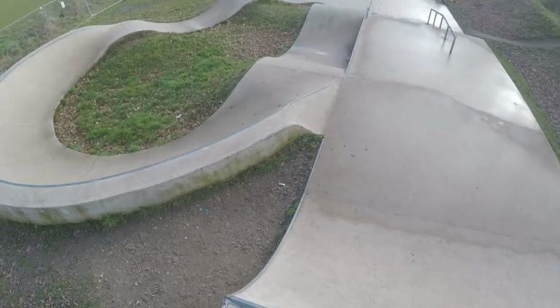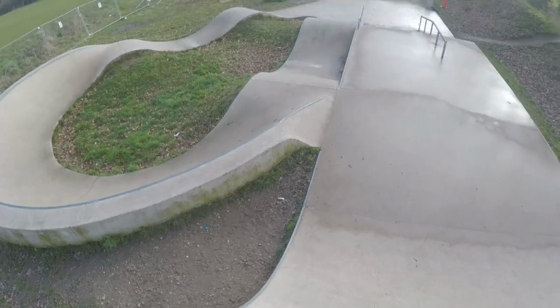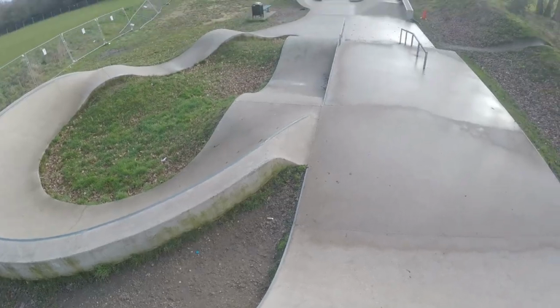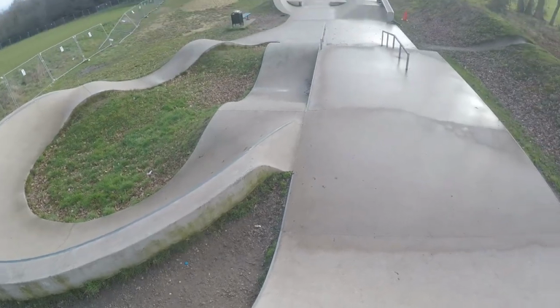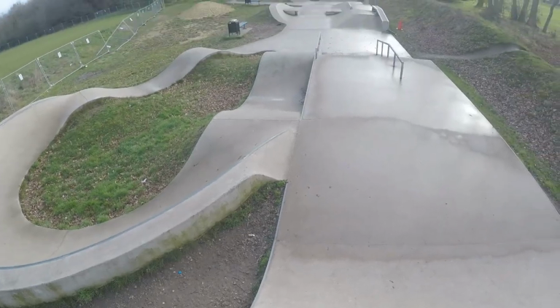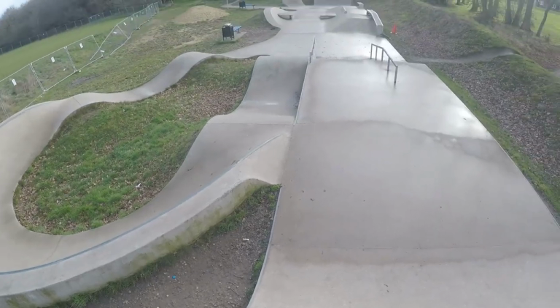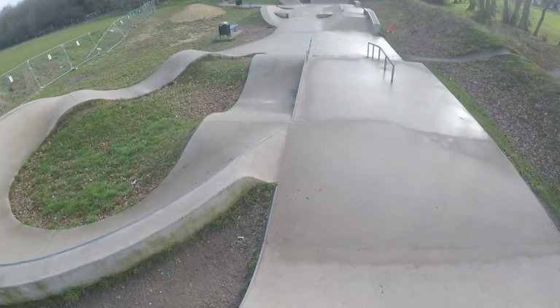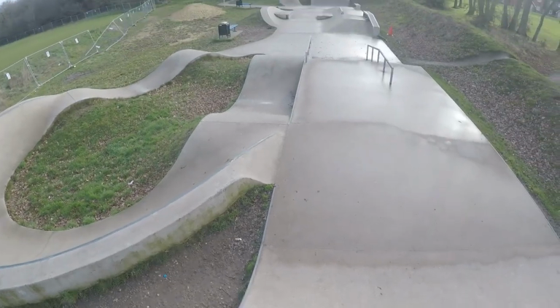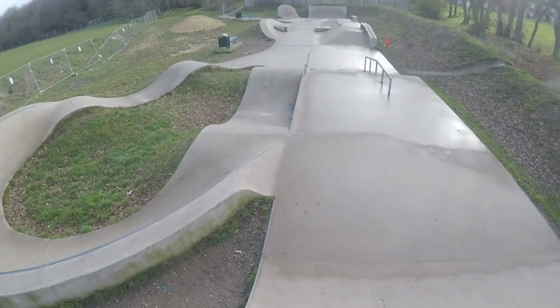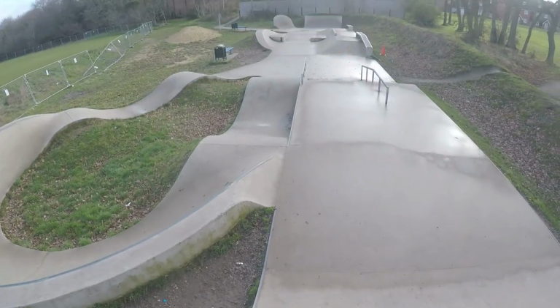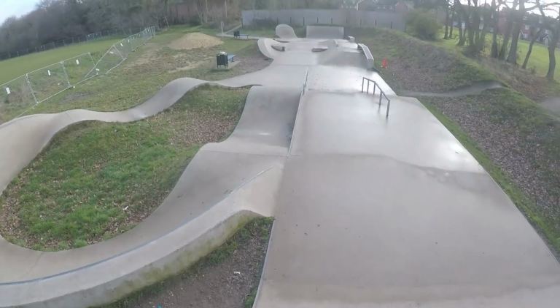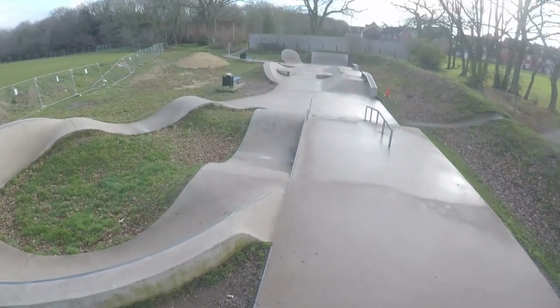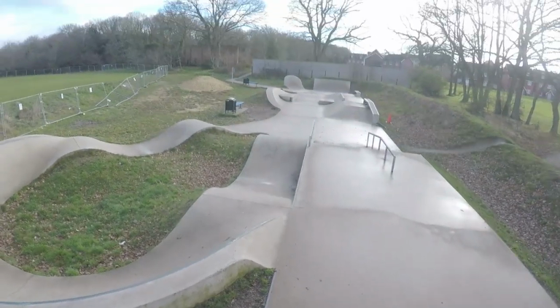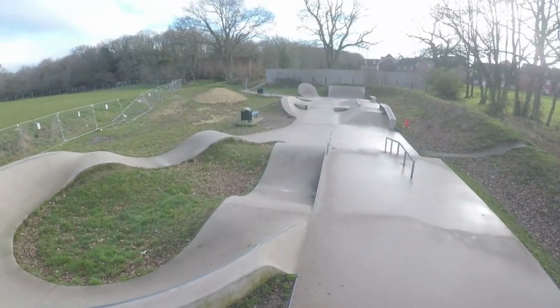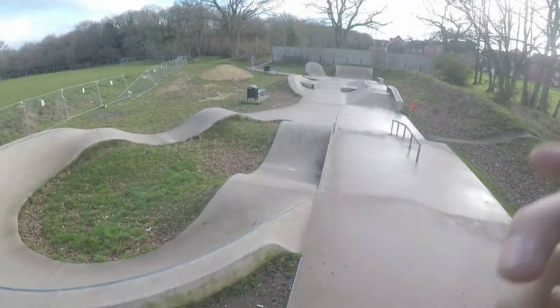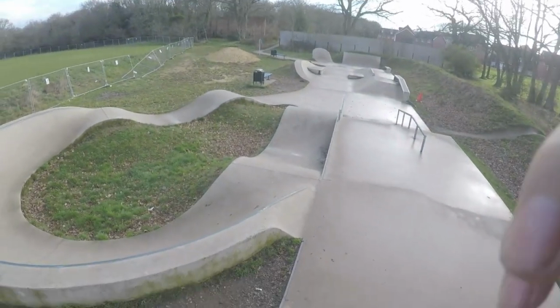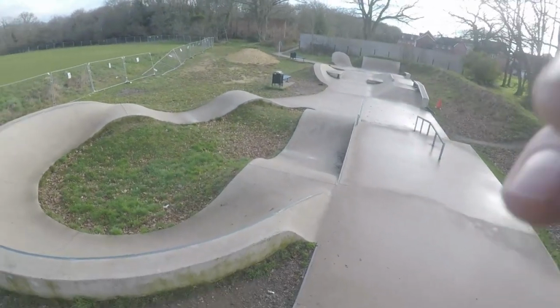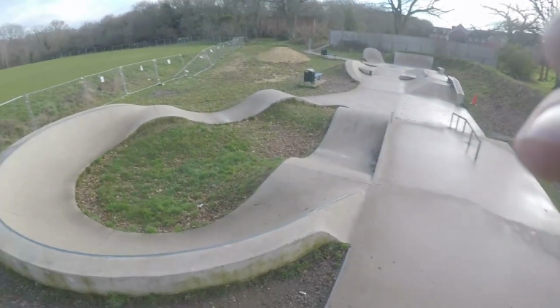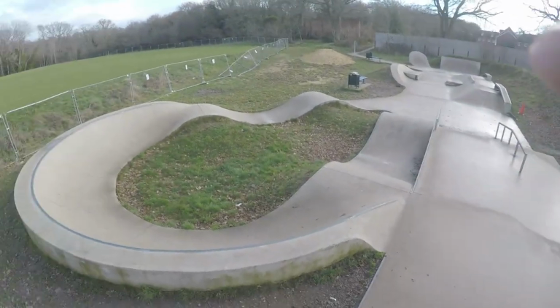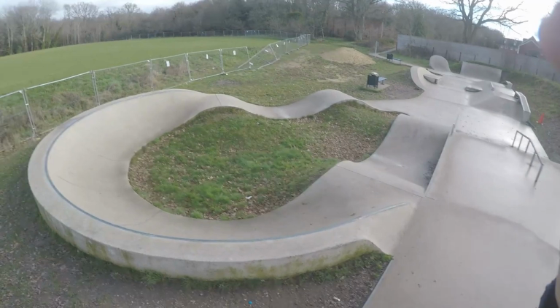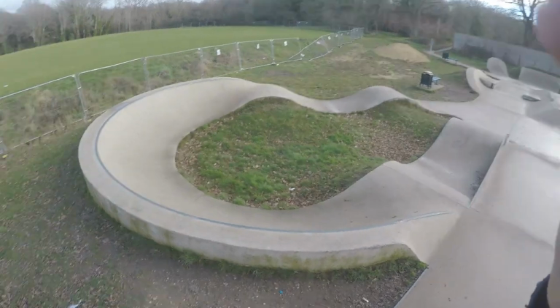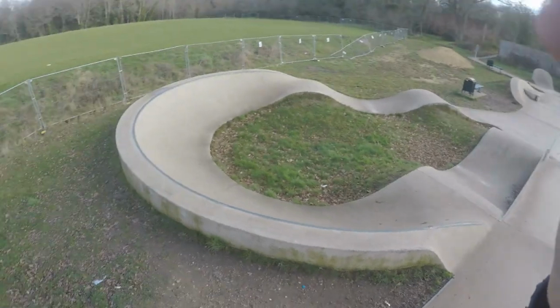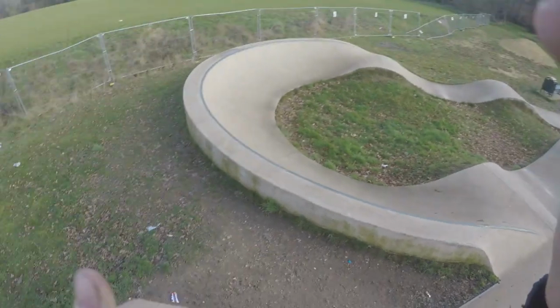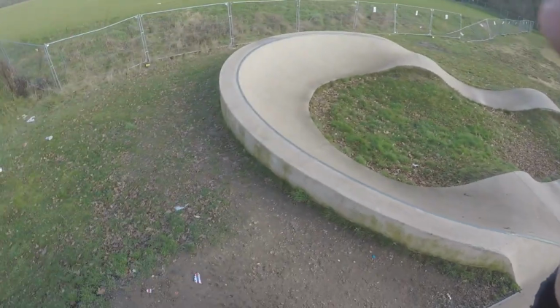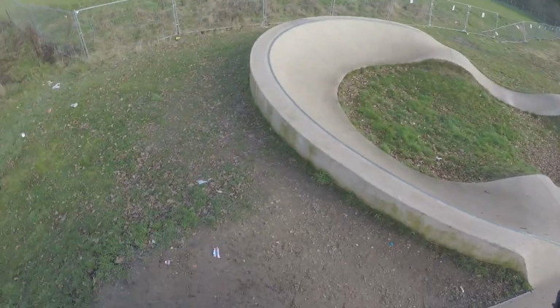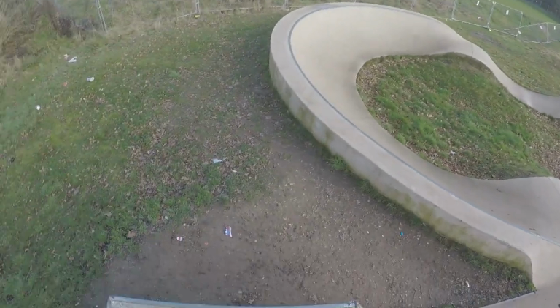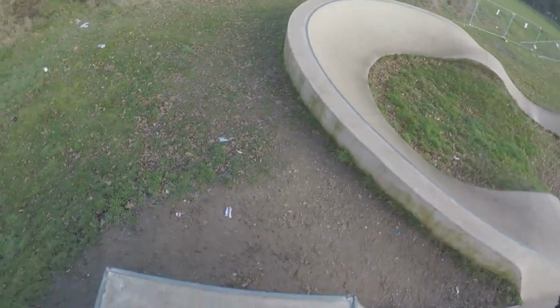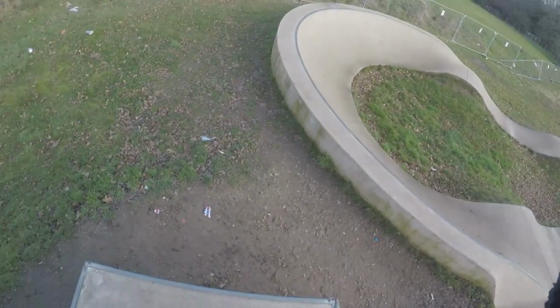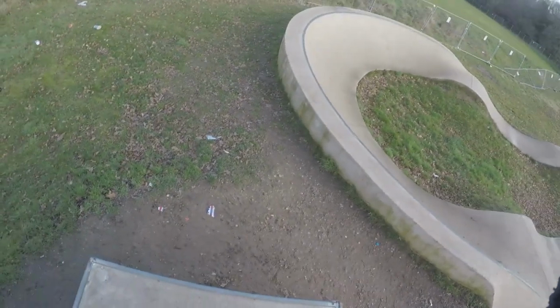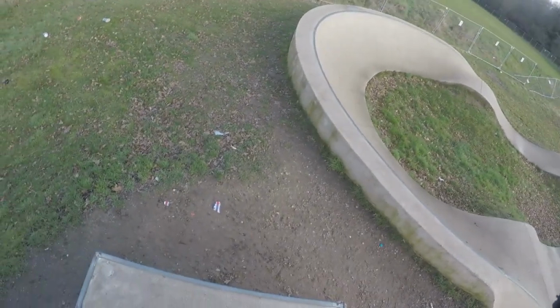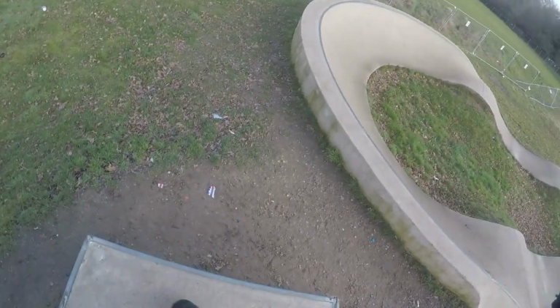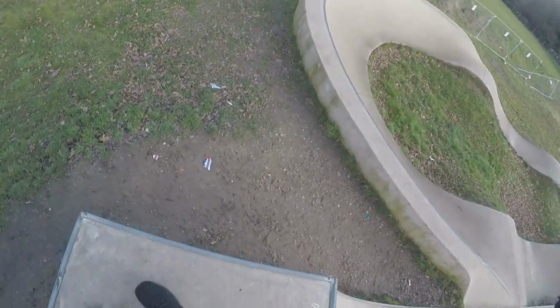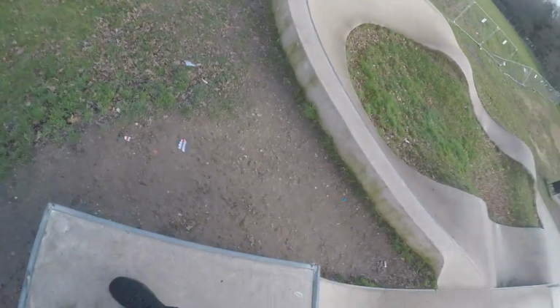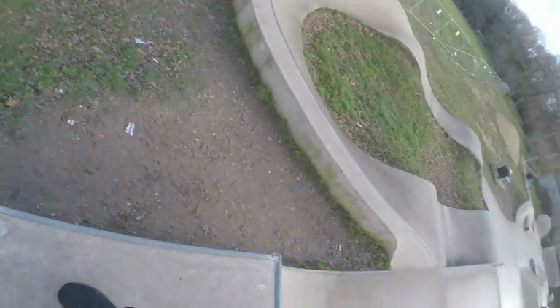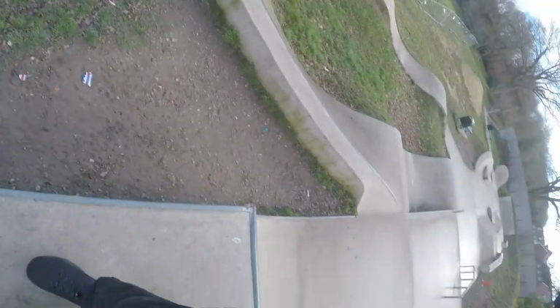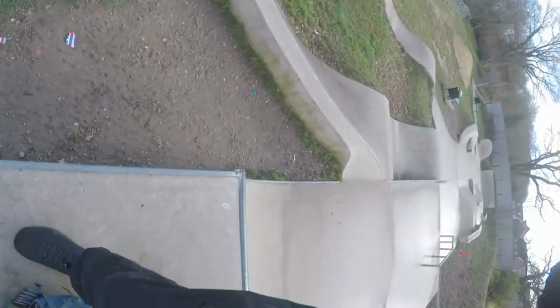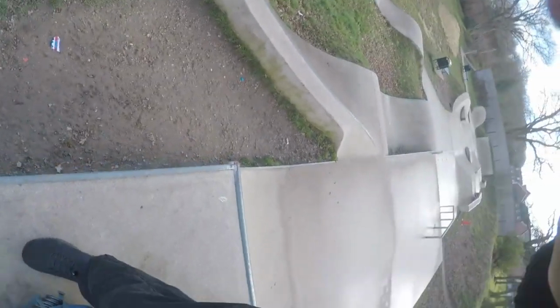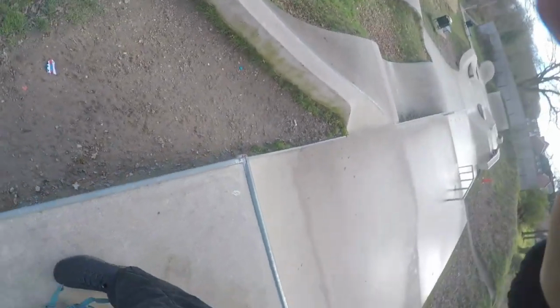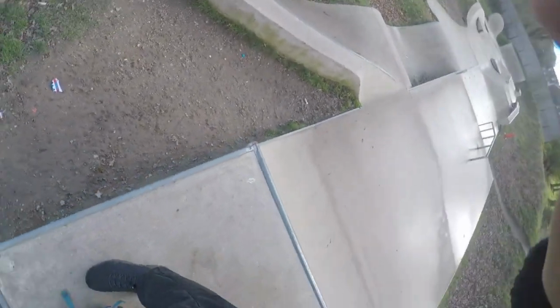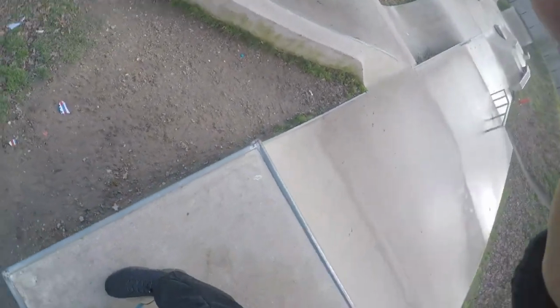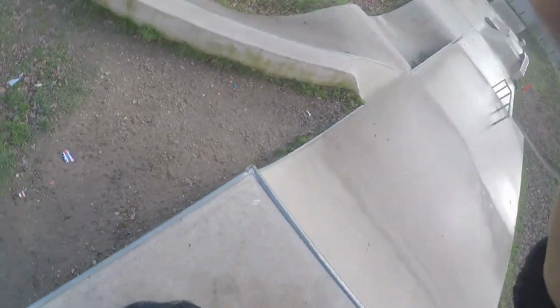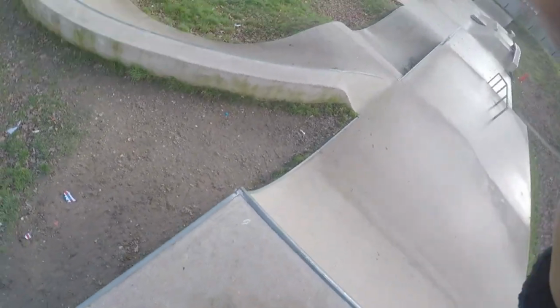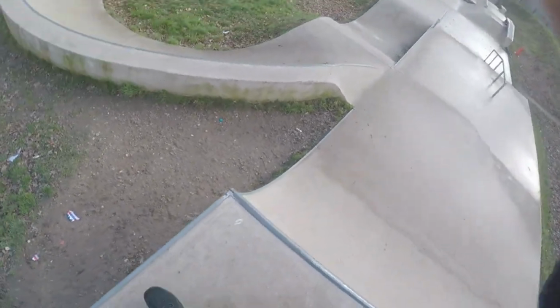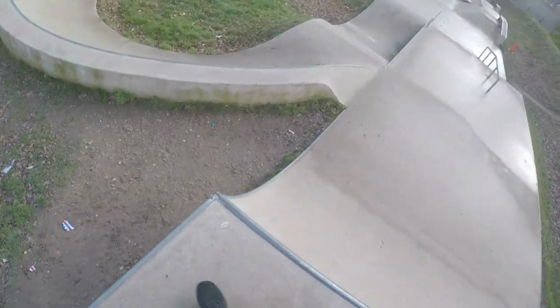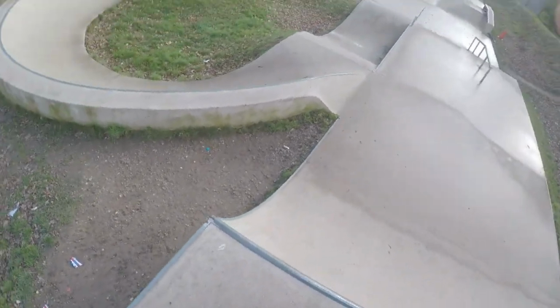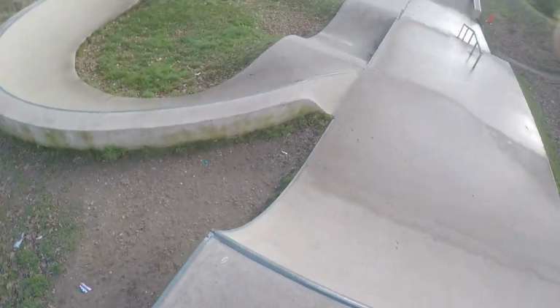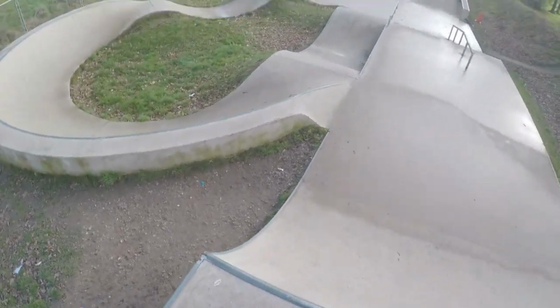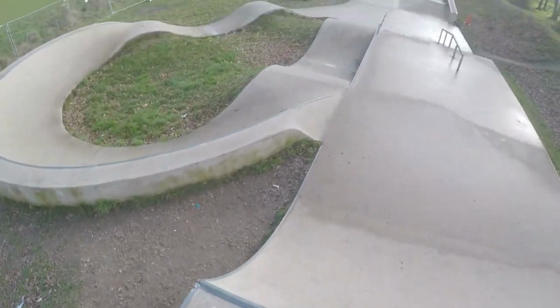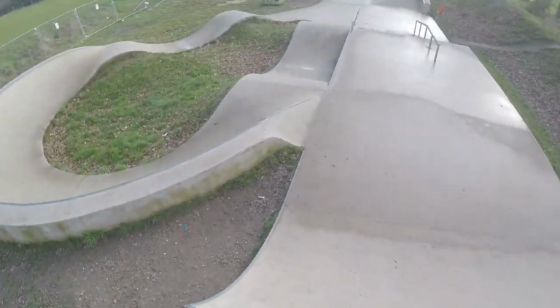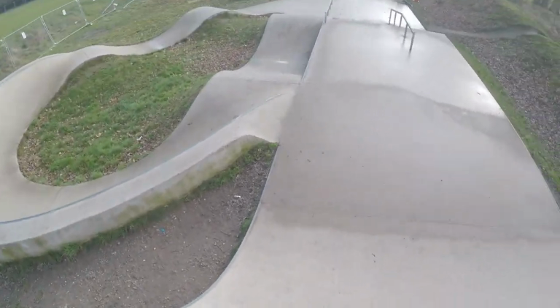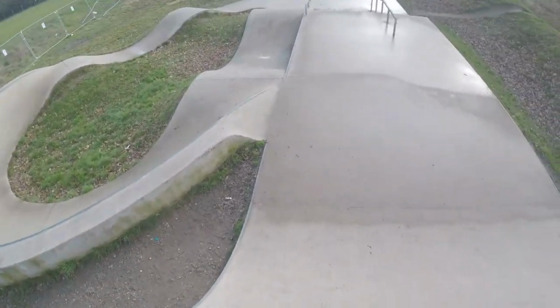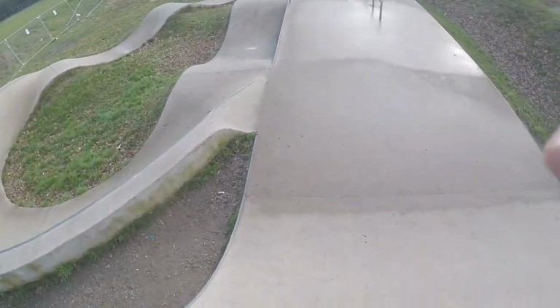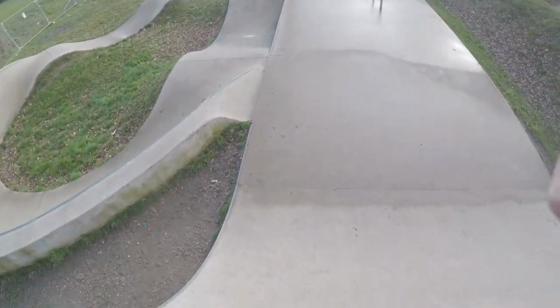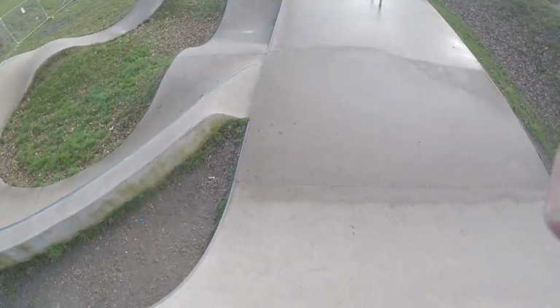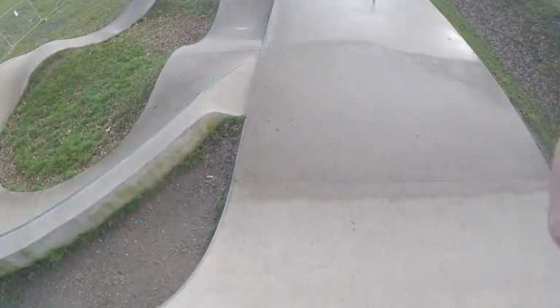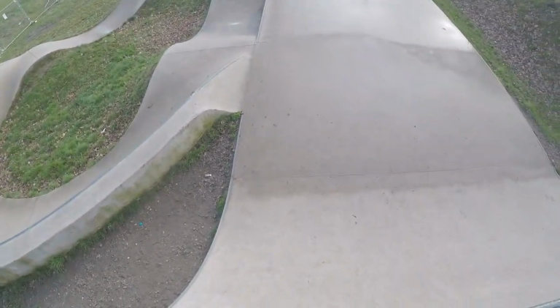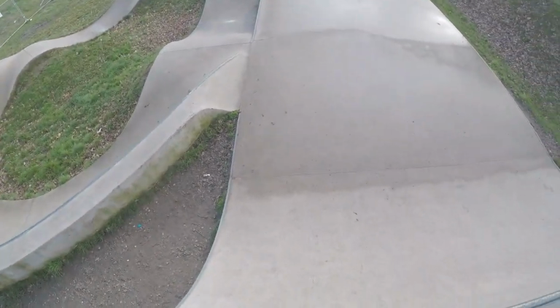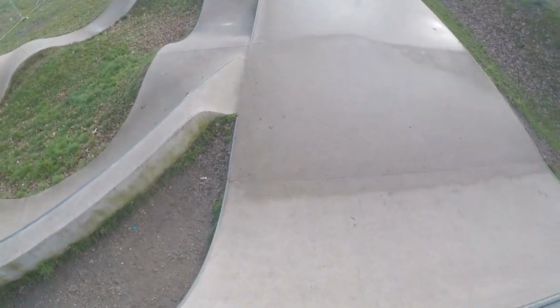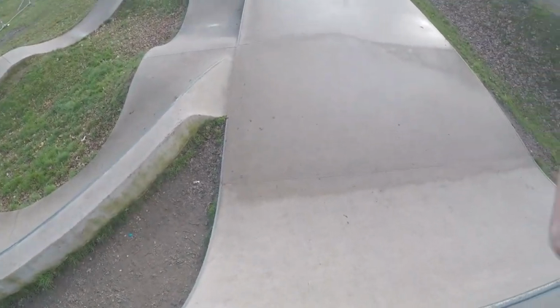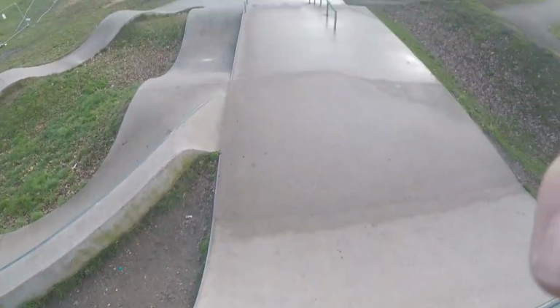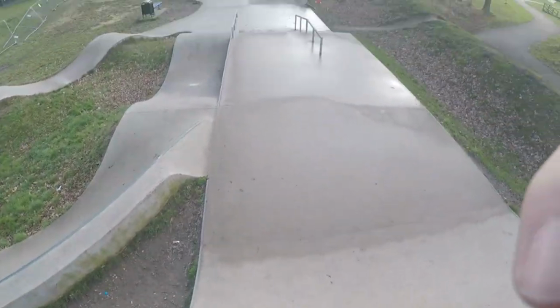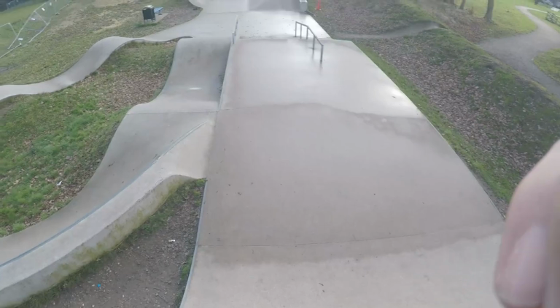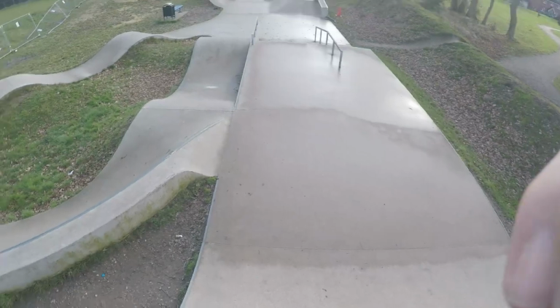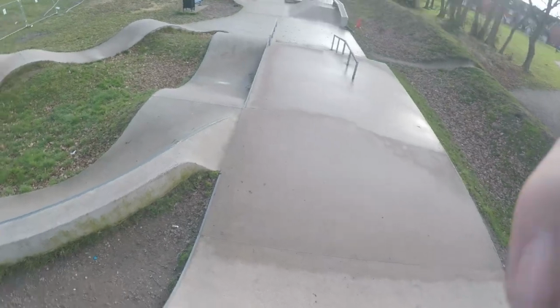Not too far to the skate park. Haven't ridden this in ages, so I might be a bit rusty, but let's give it a go. Brakeless as well.